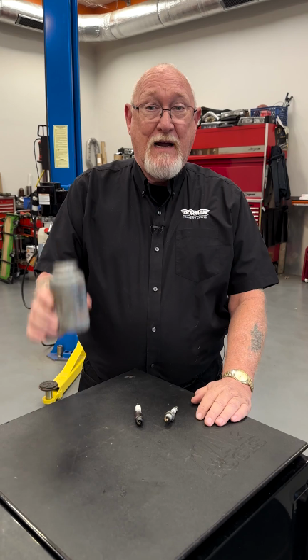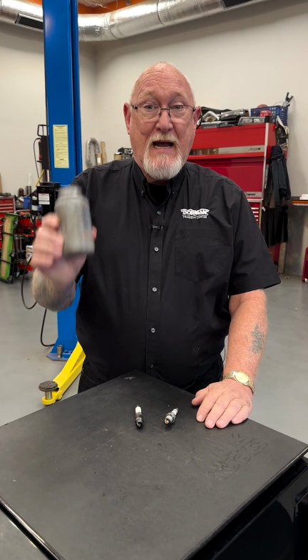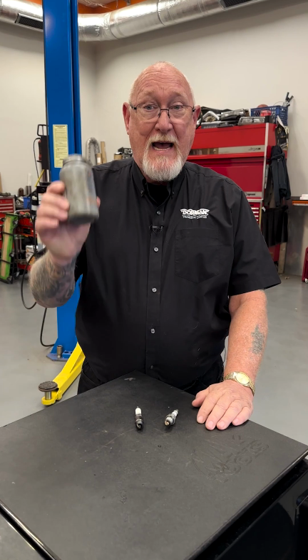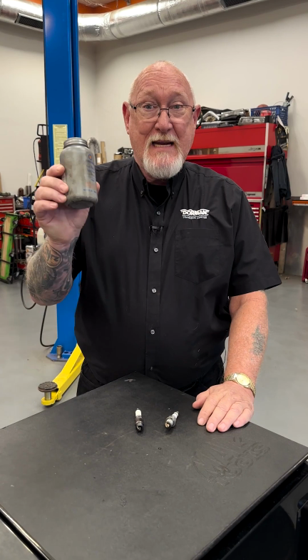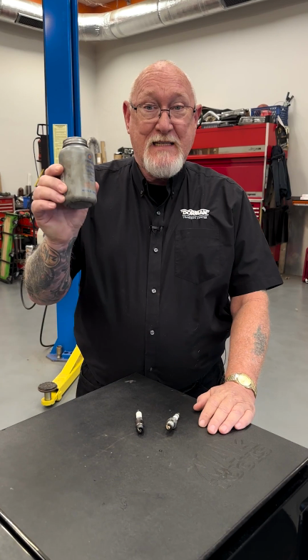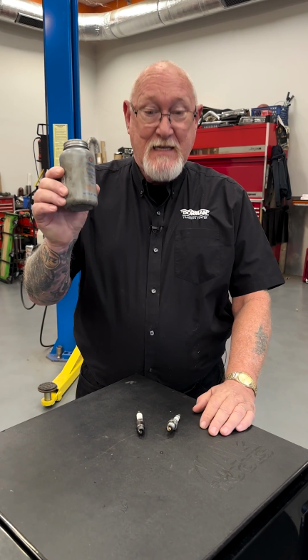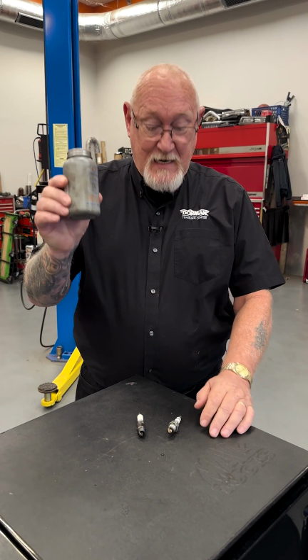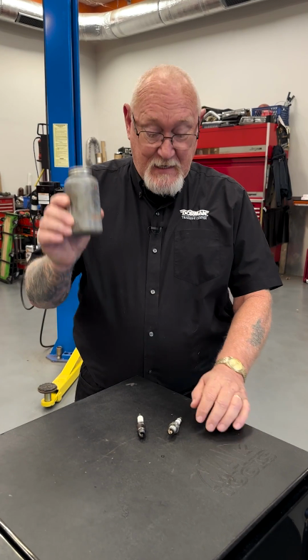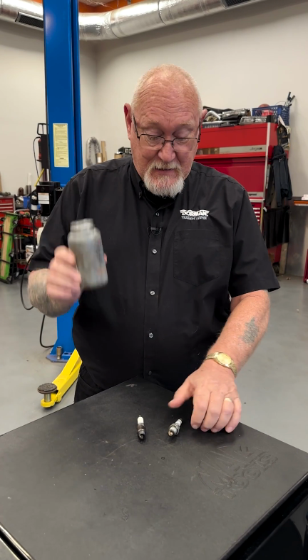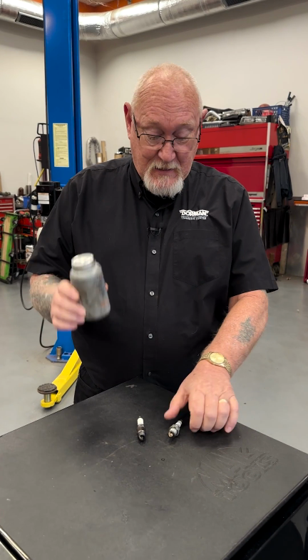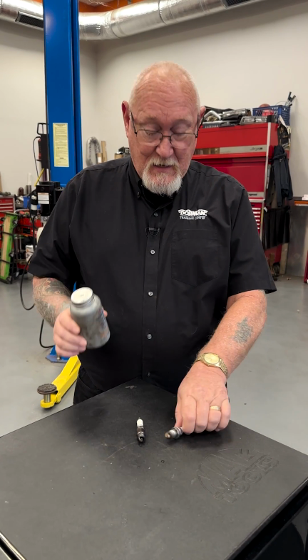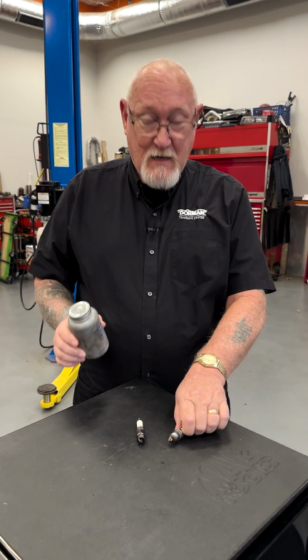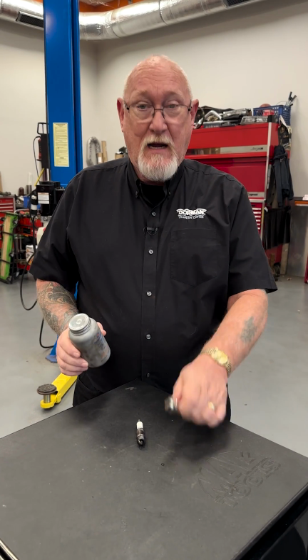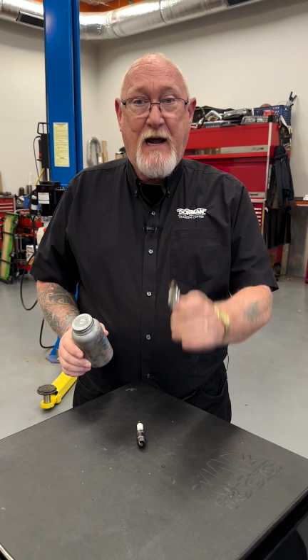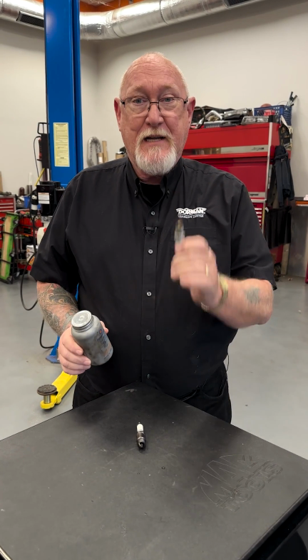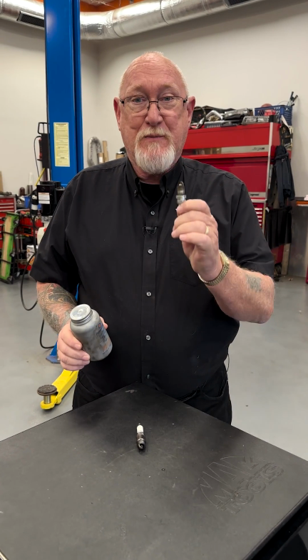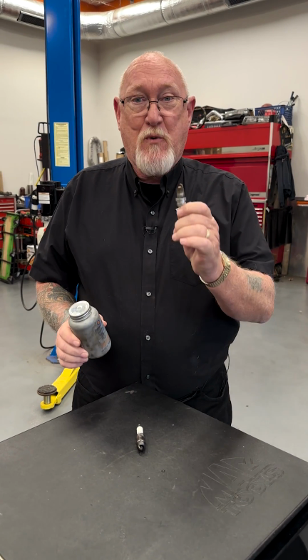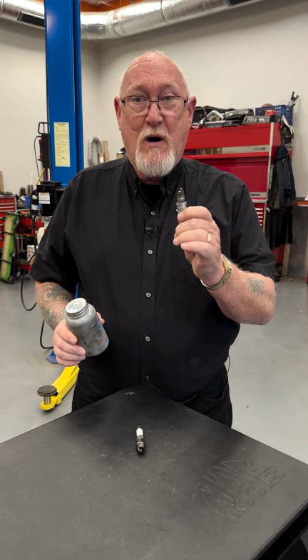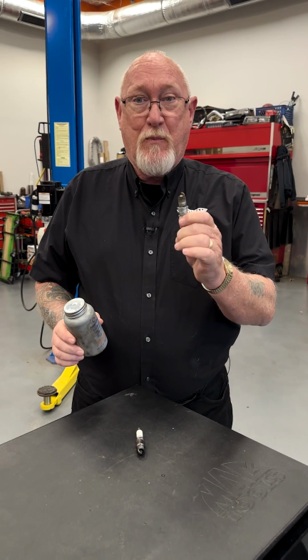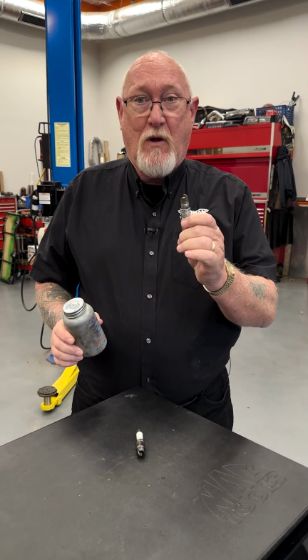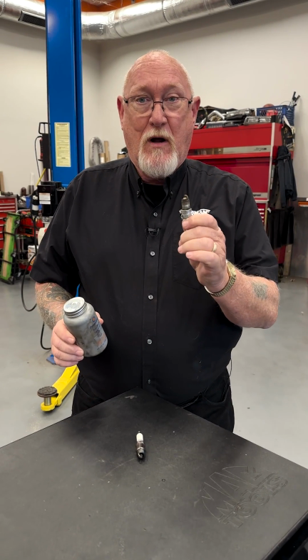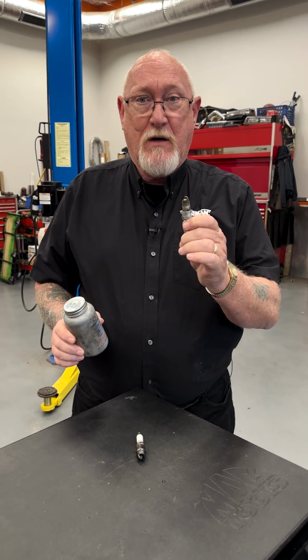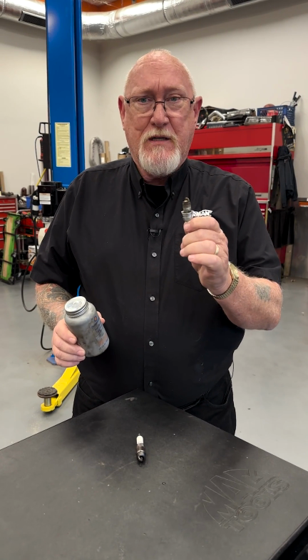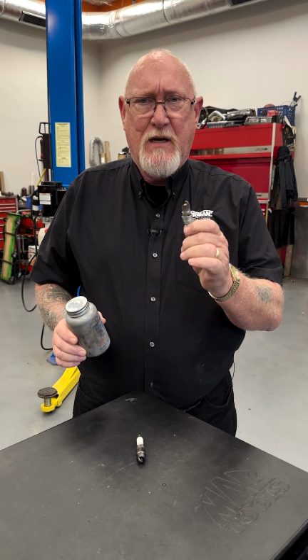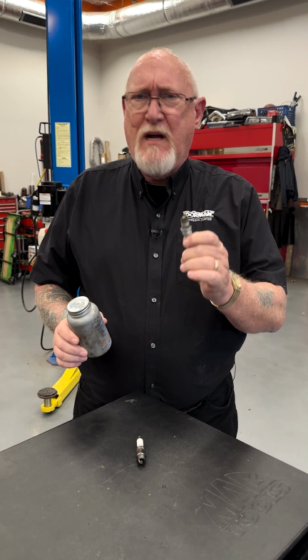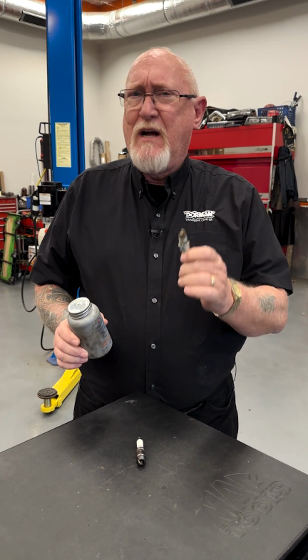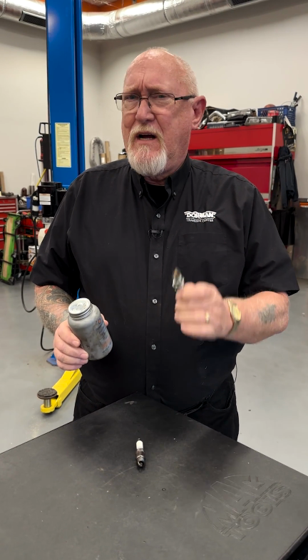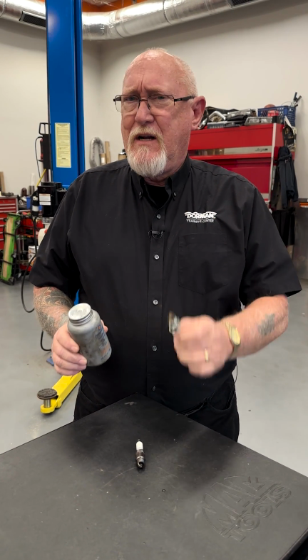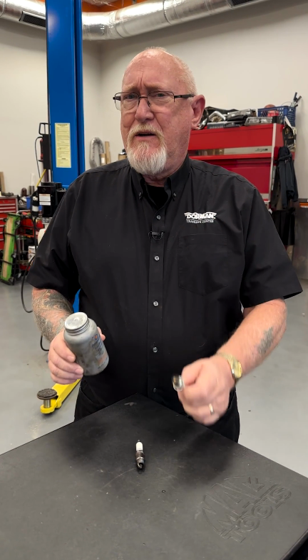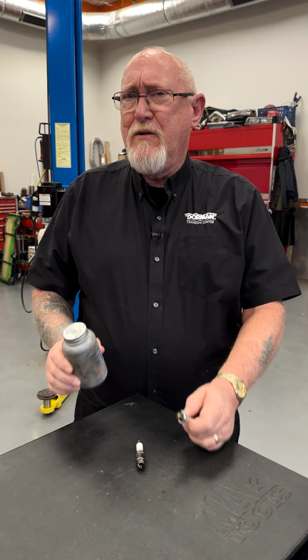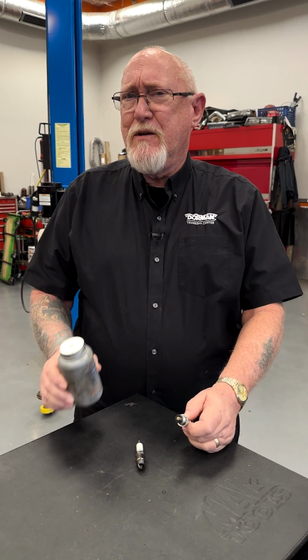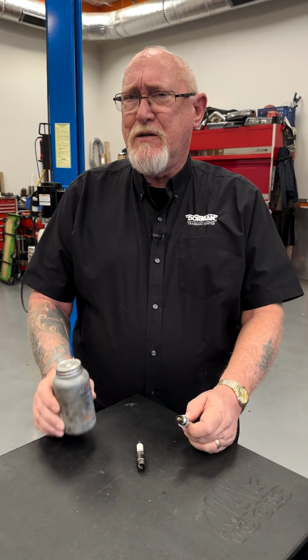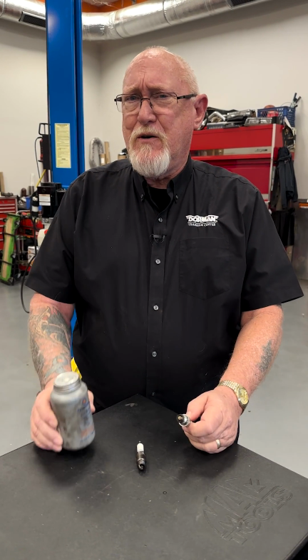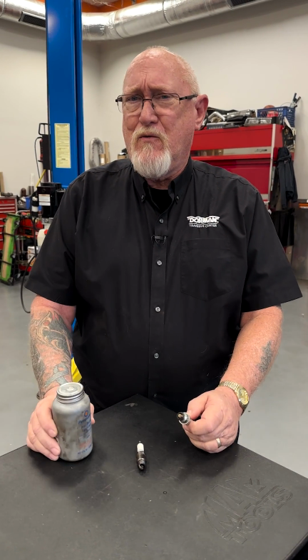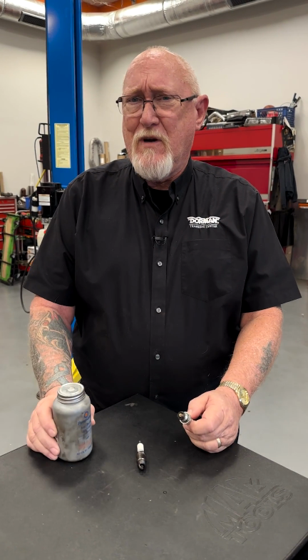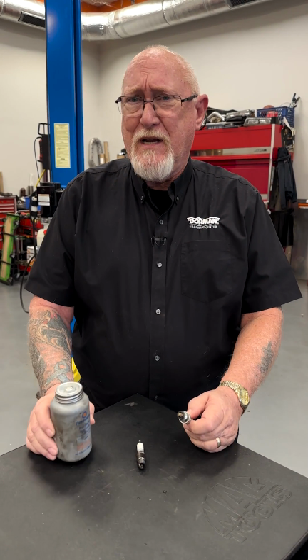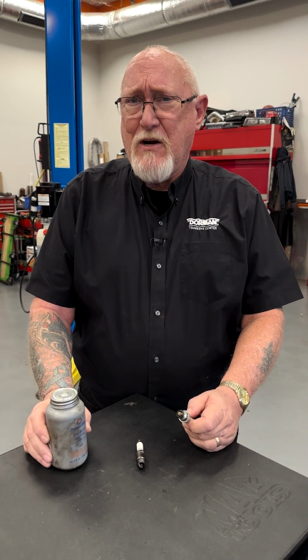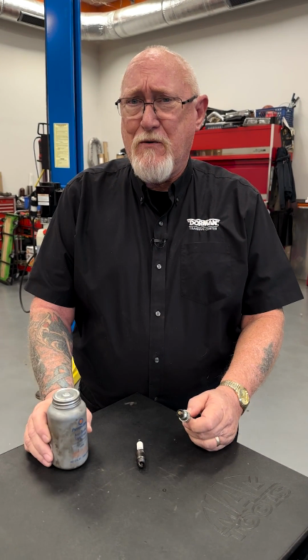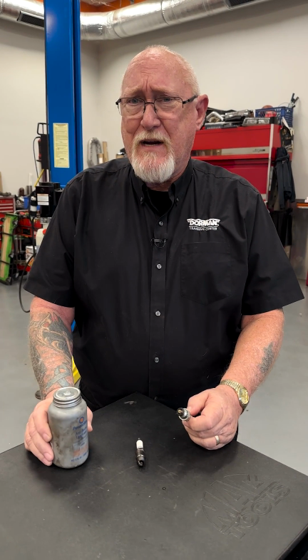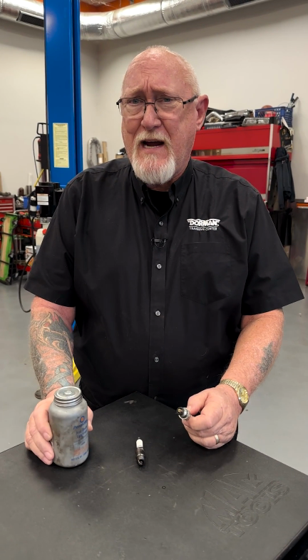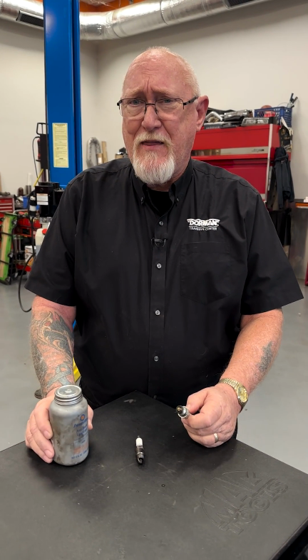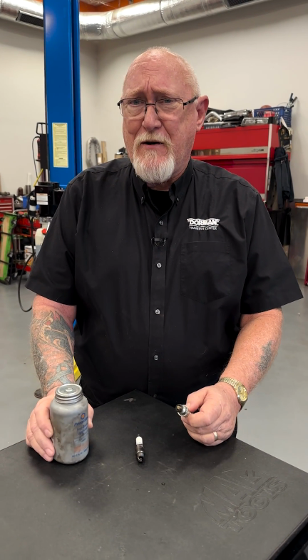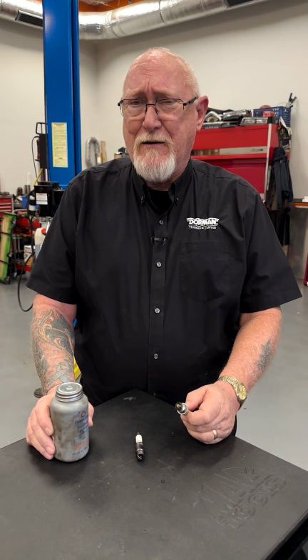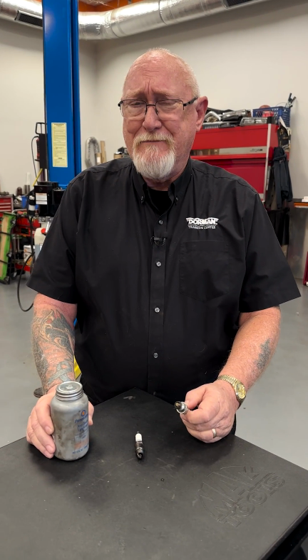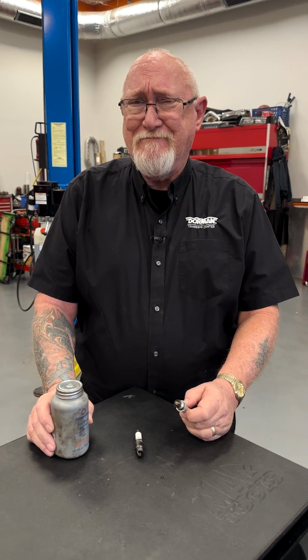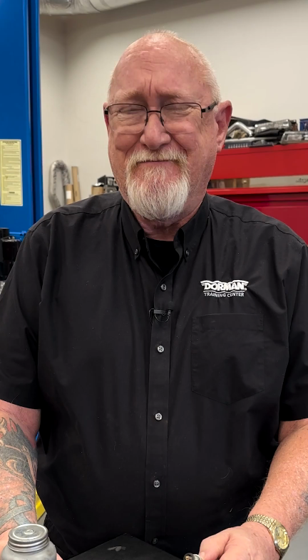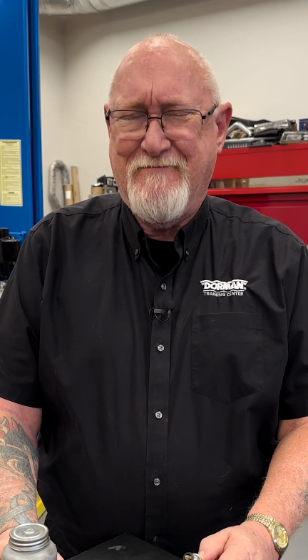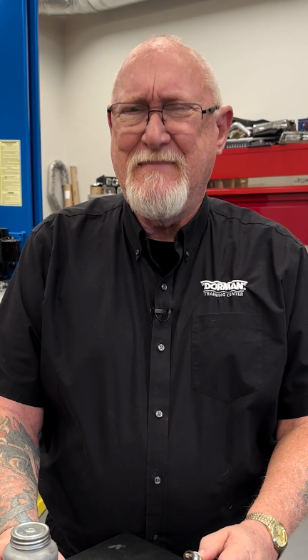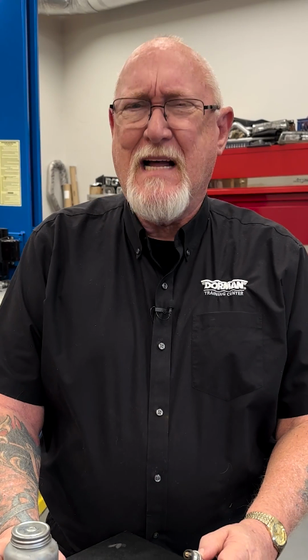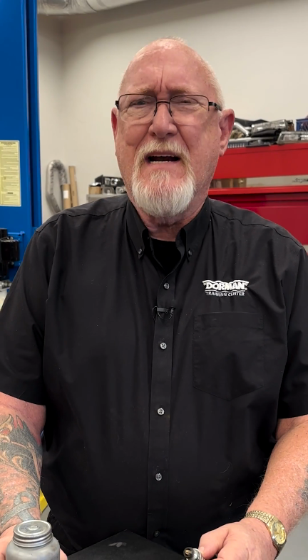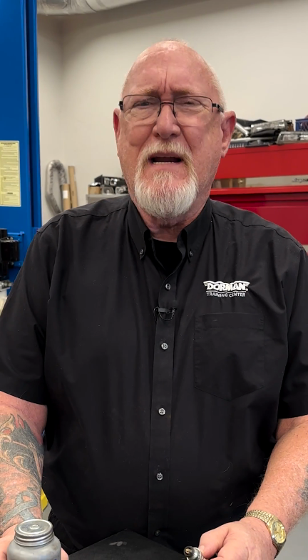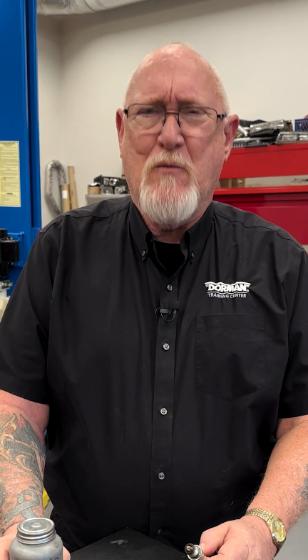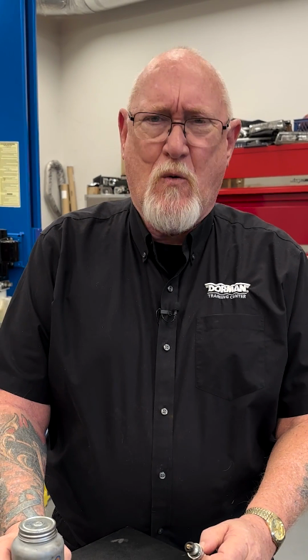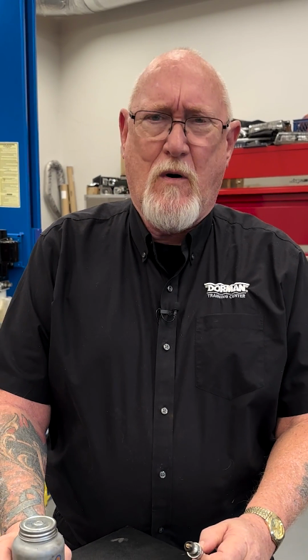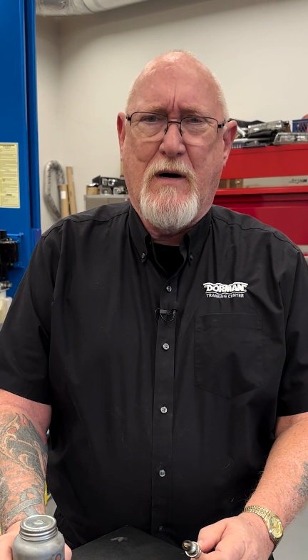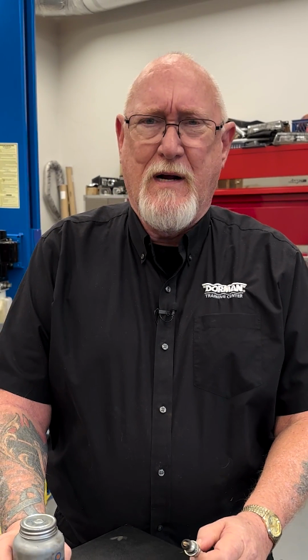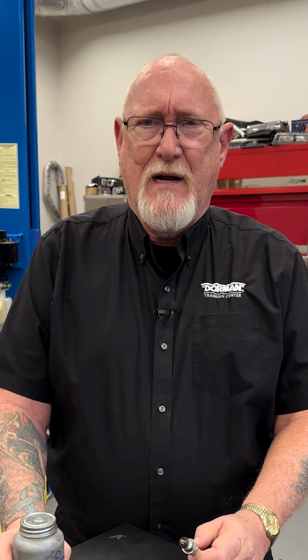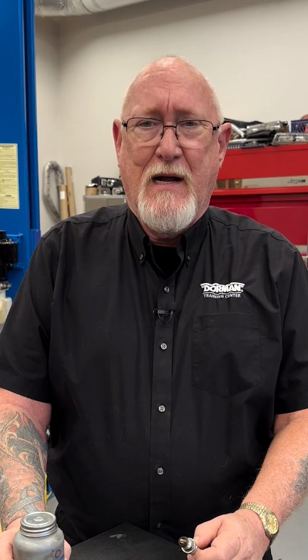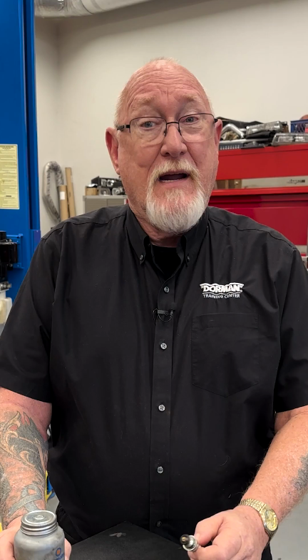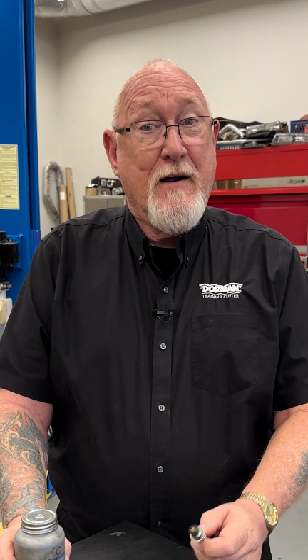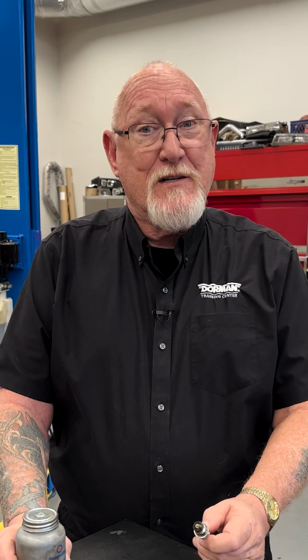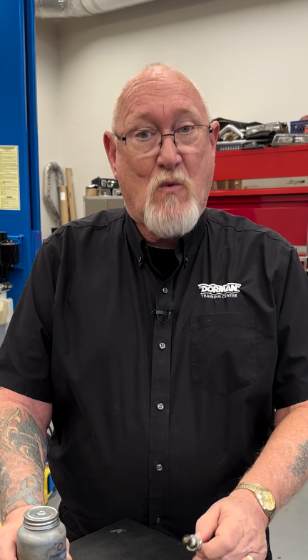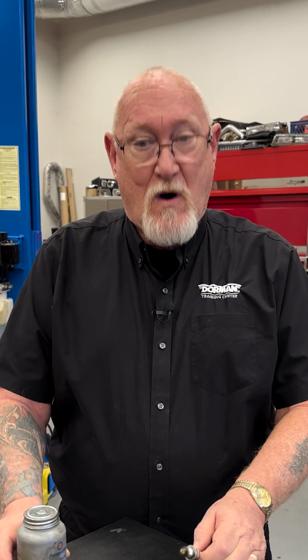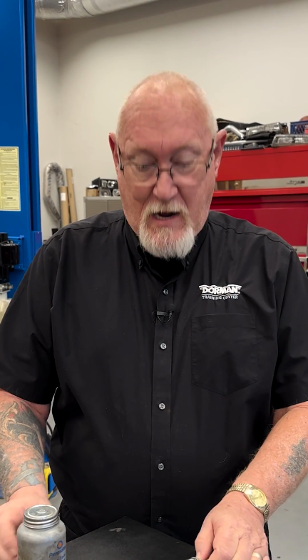Anti-seize and spark plugs — do the two really go together? Not anymore. Here's why.